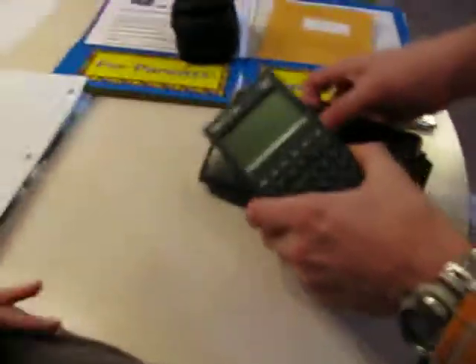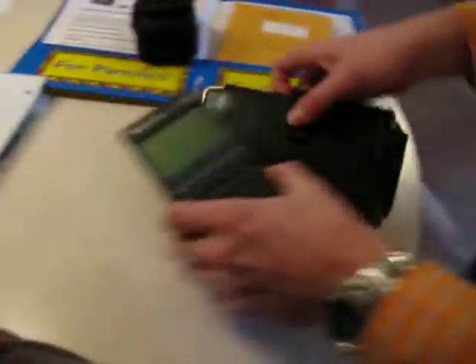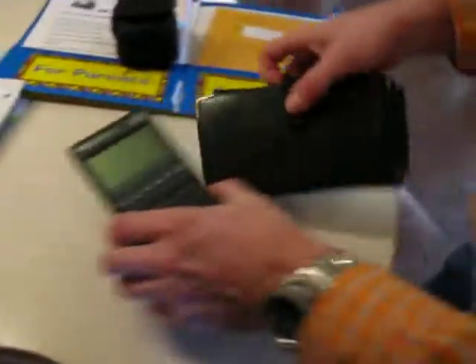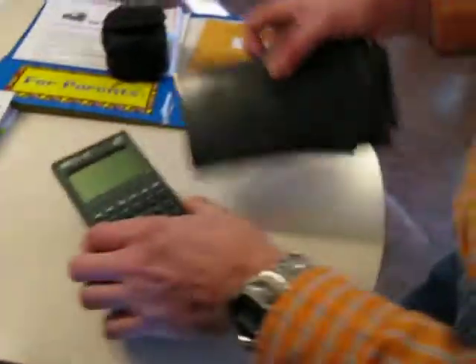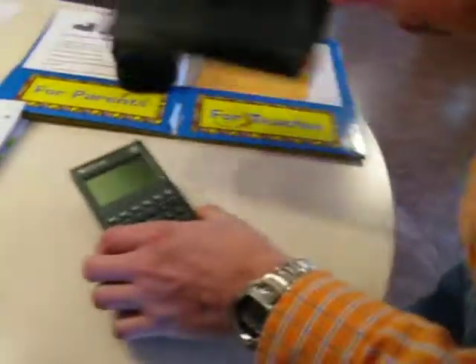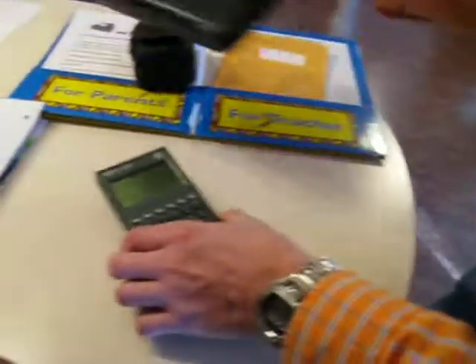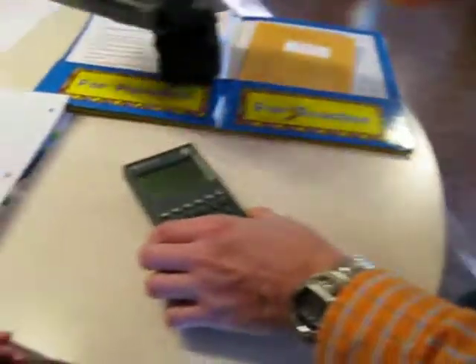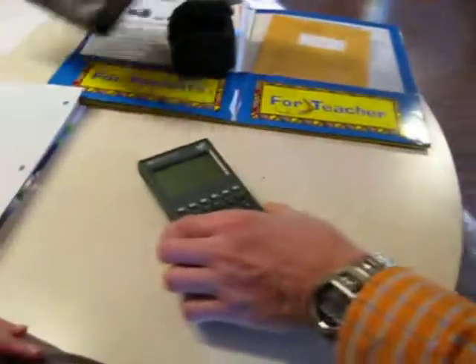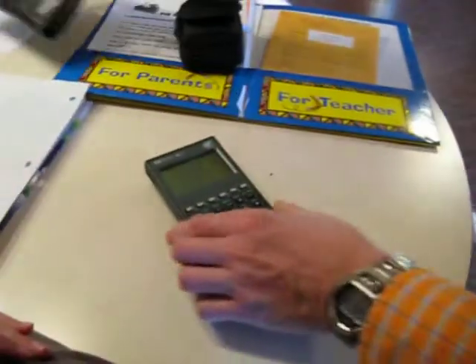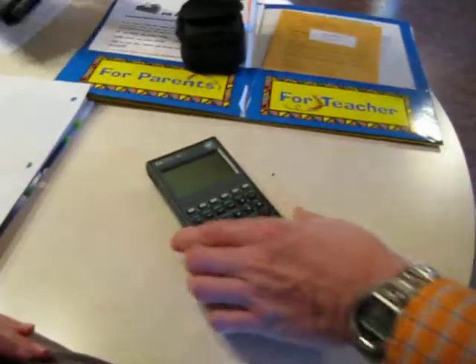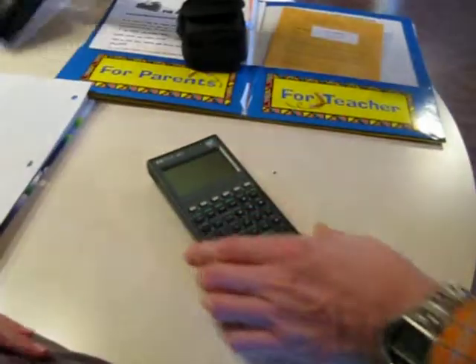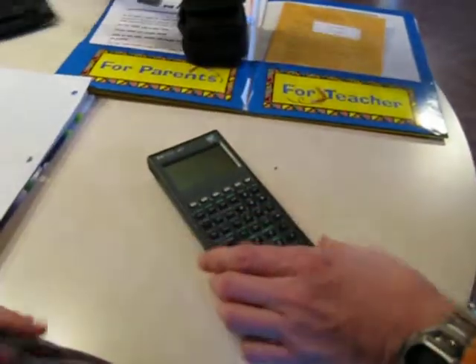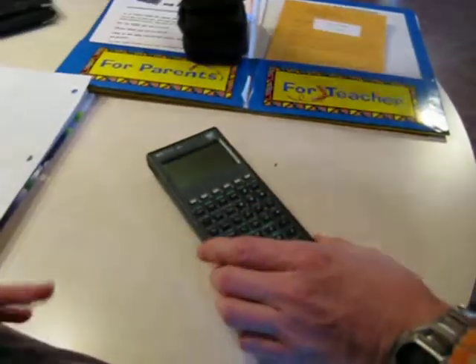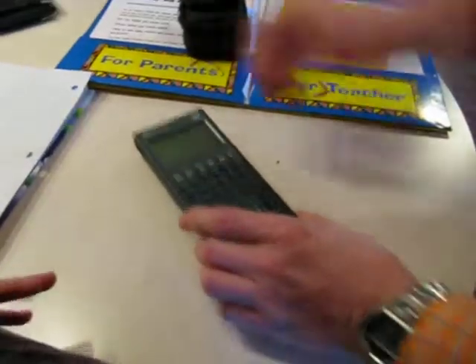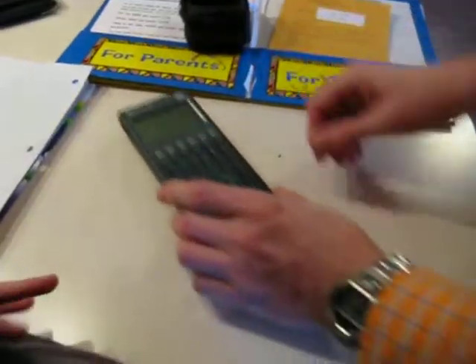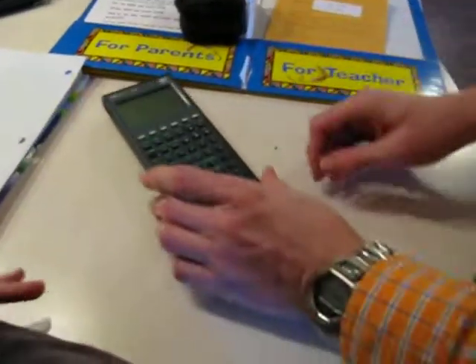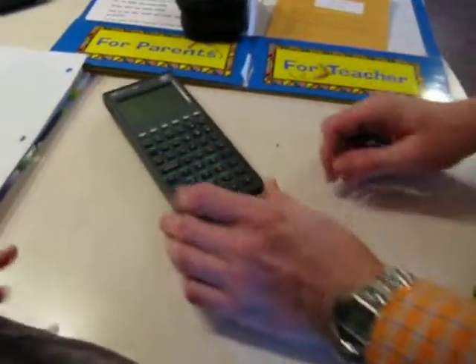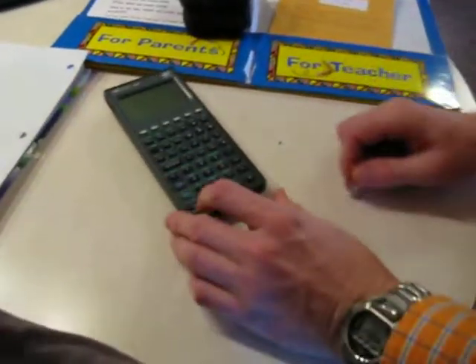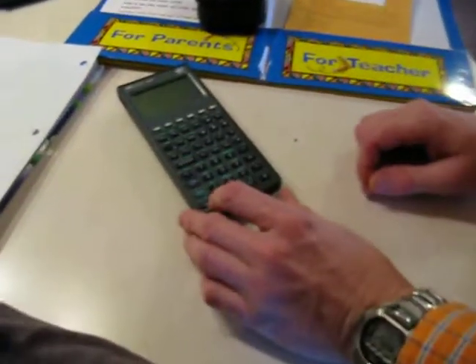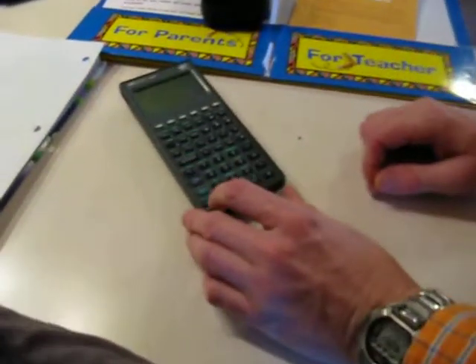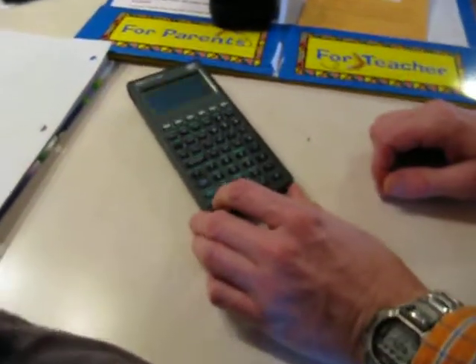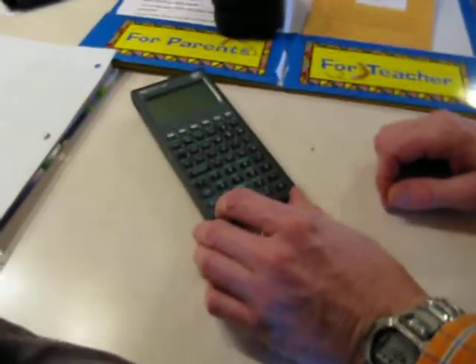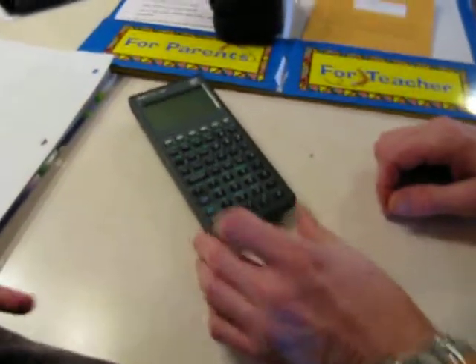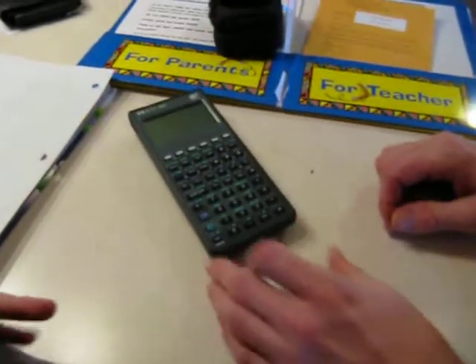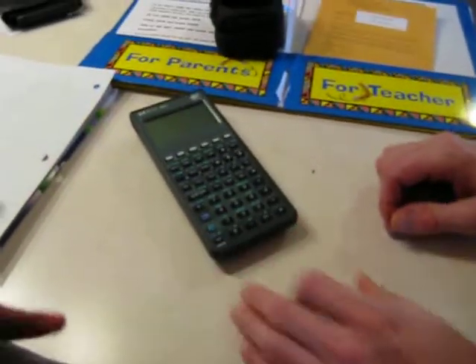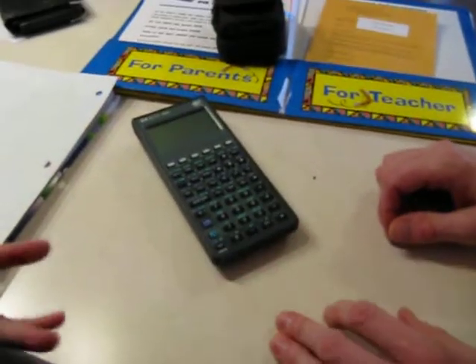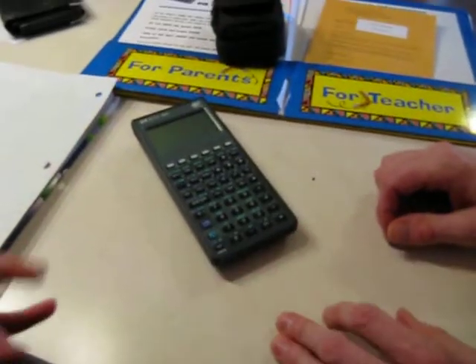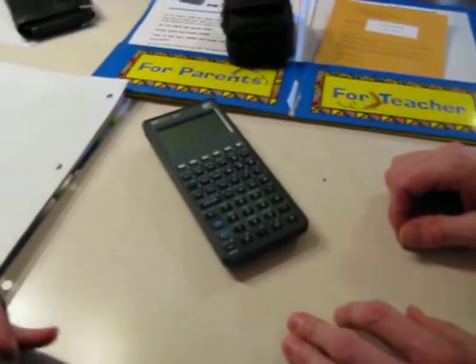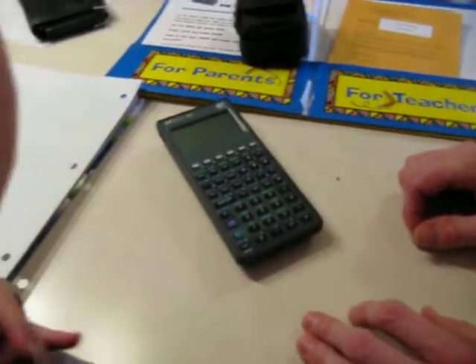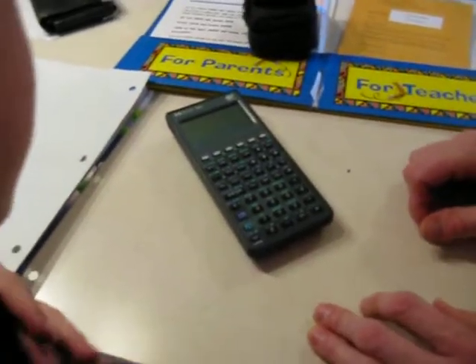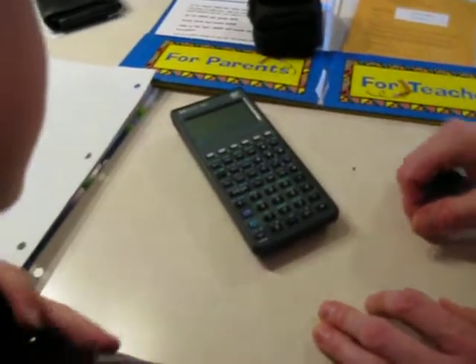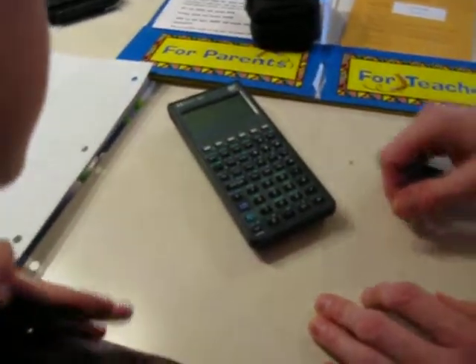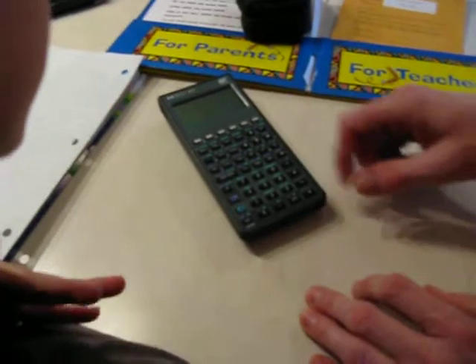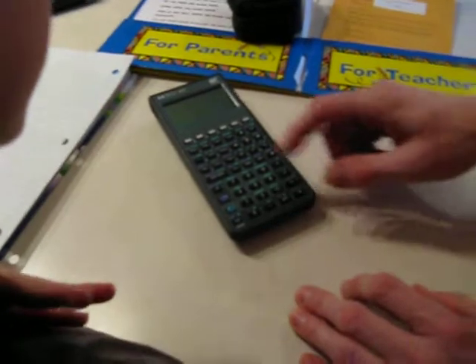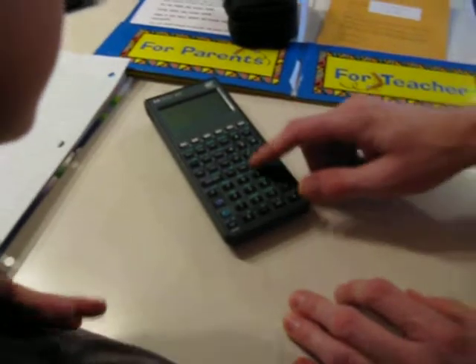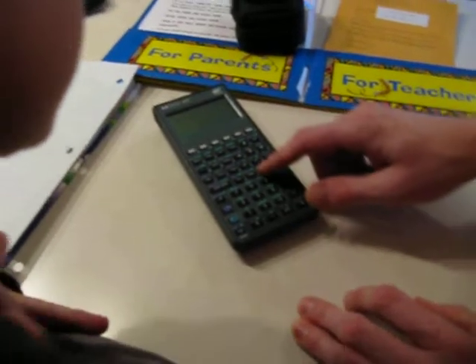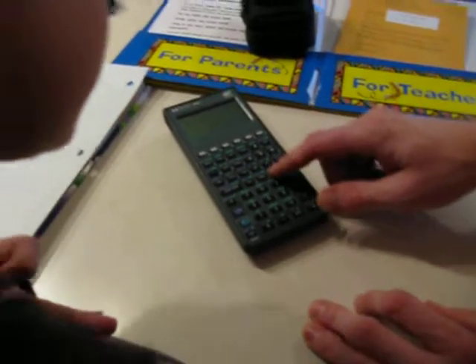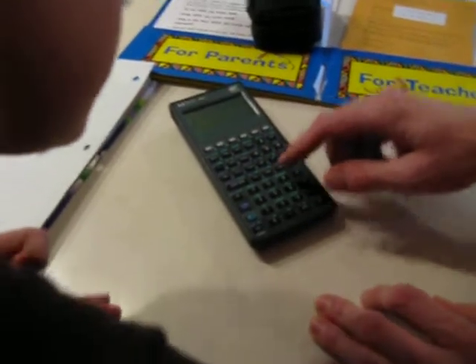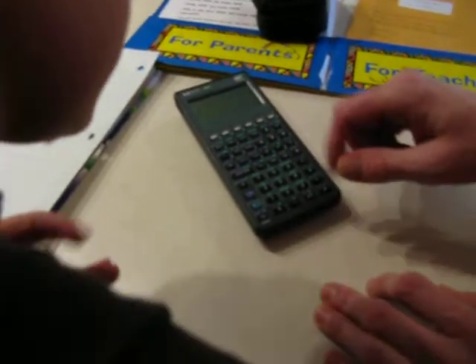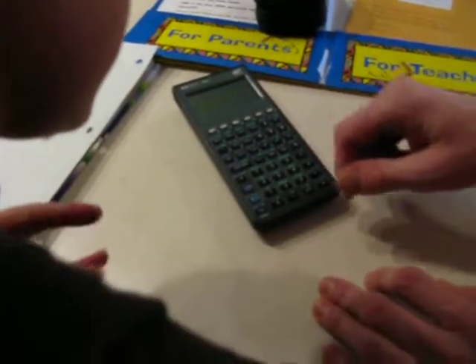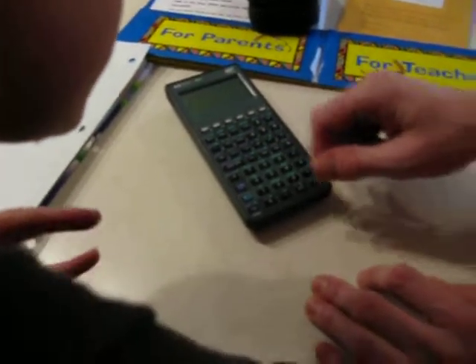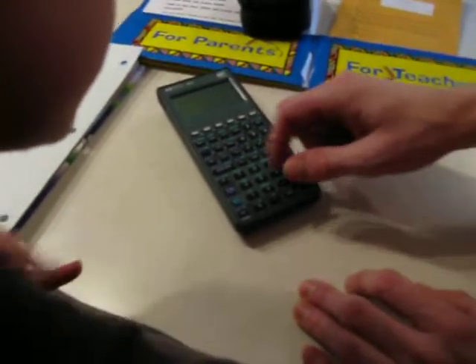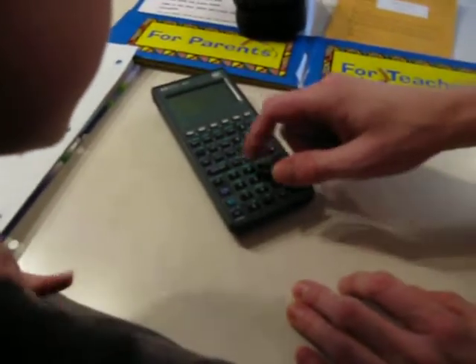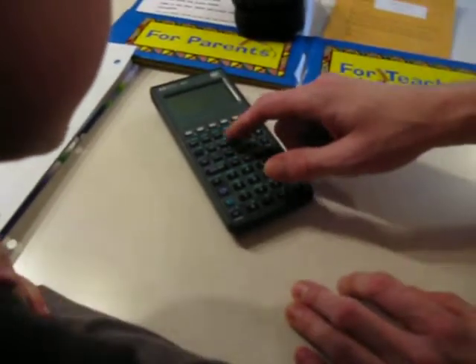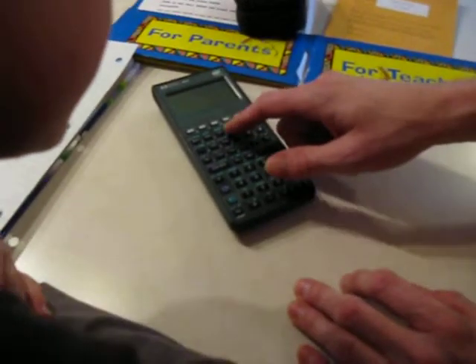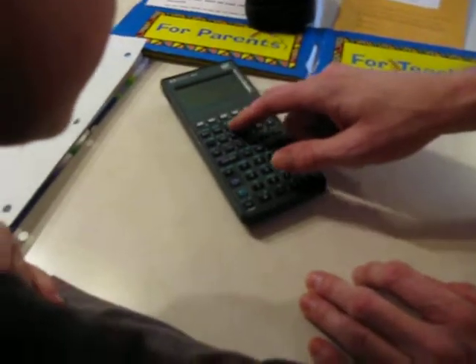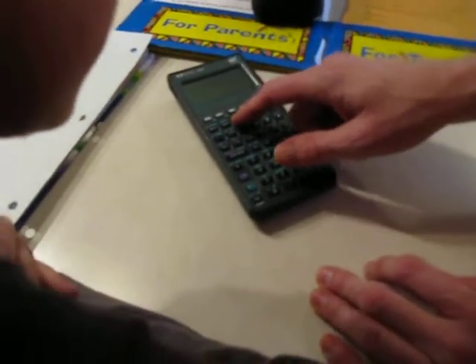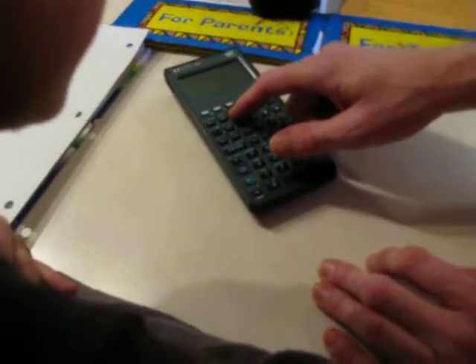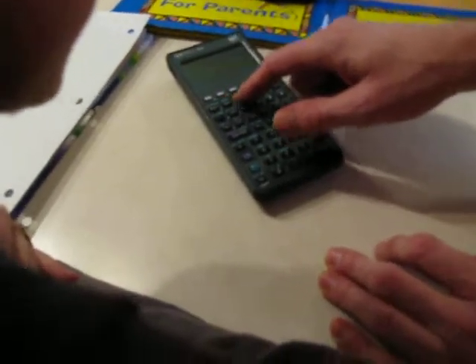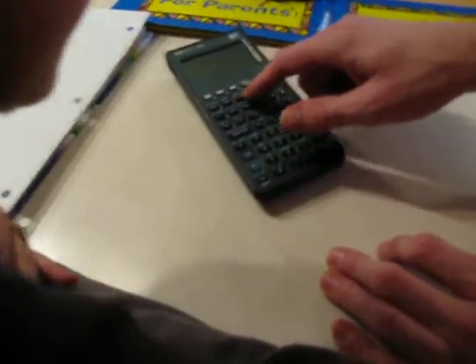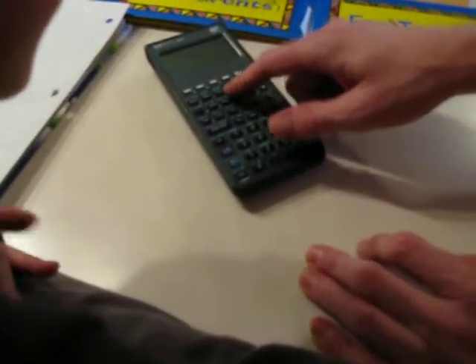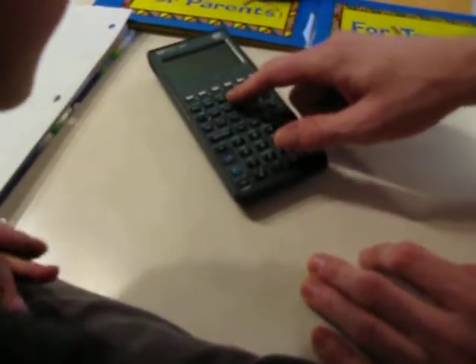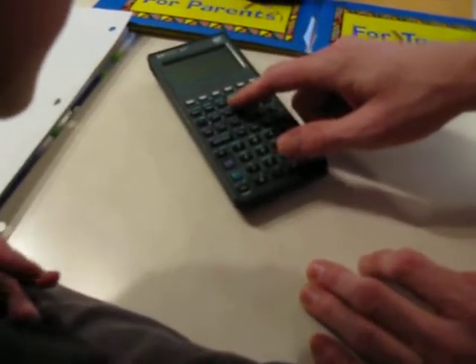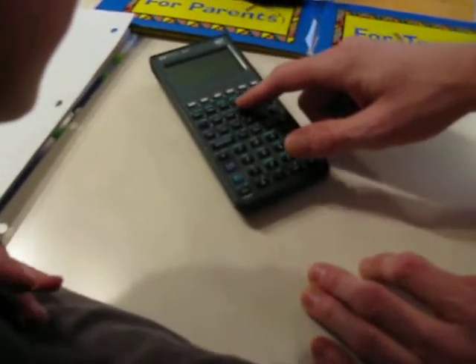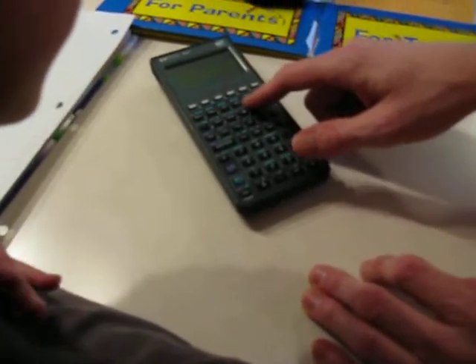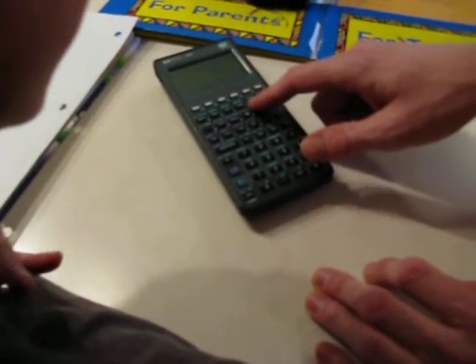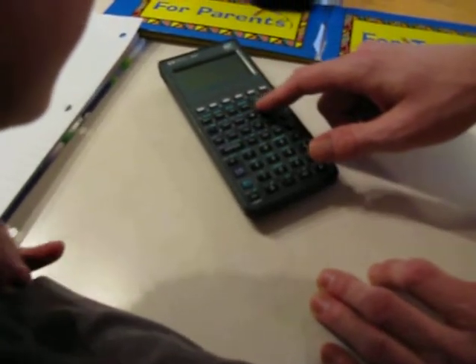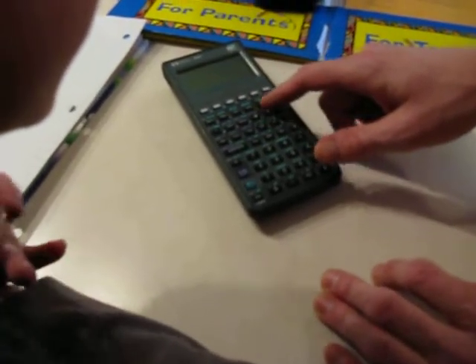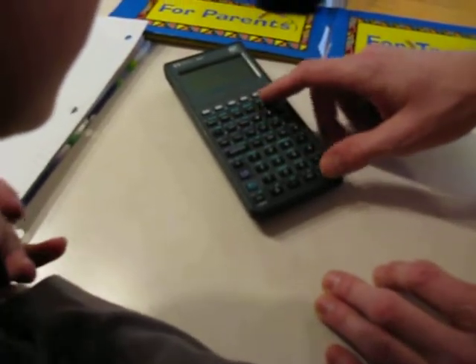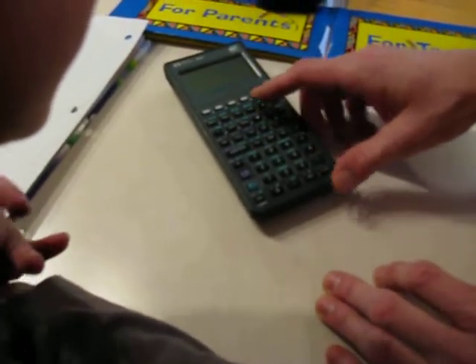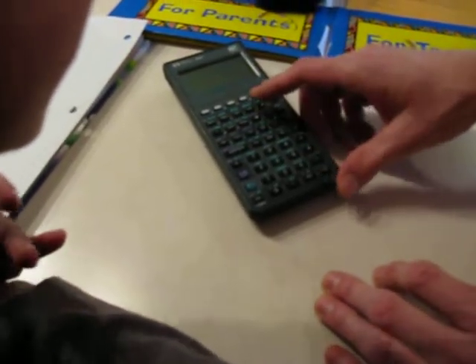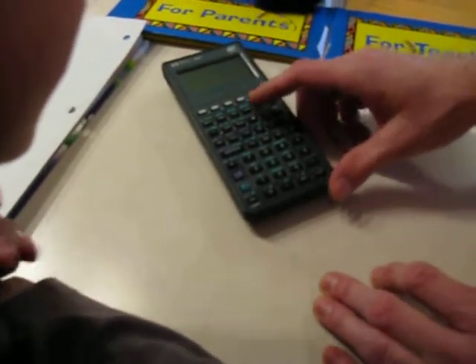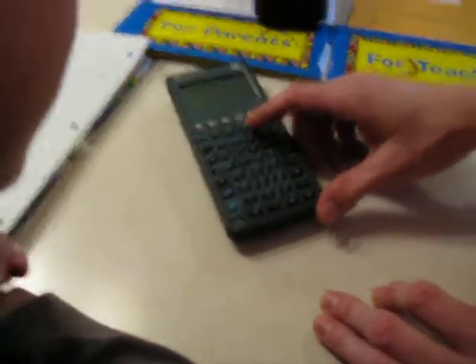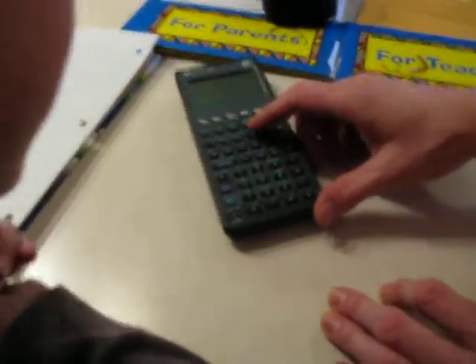What is it? It is an HP 48GX calculator, programmed like crazy.